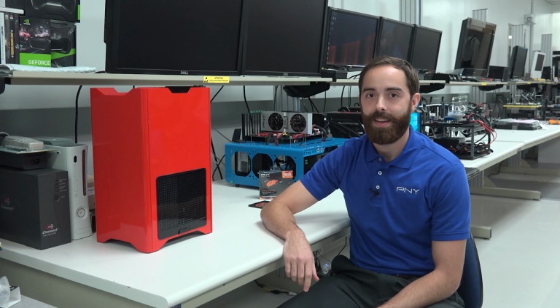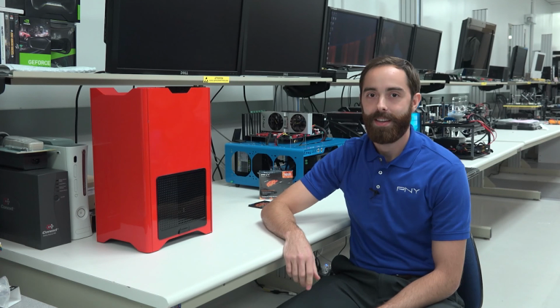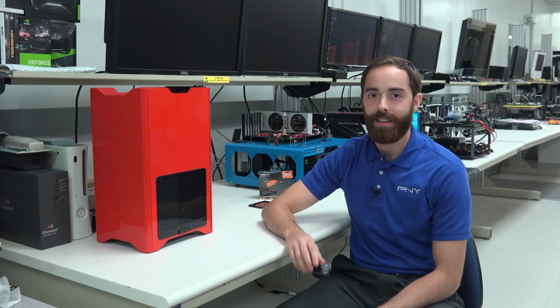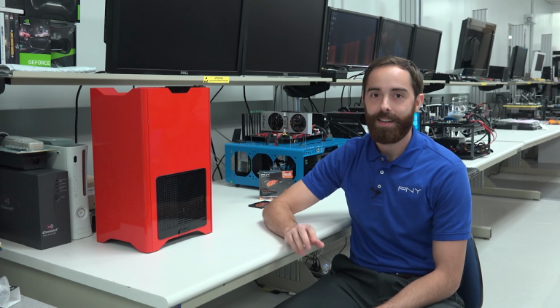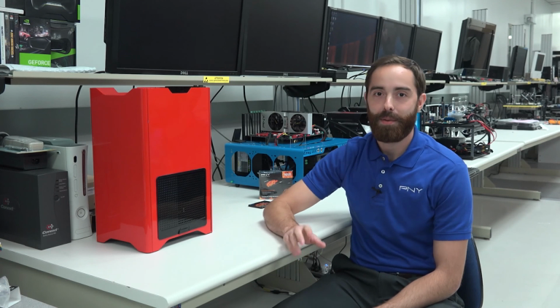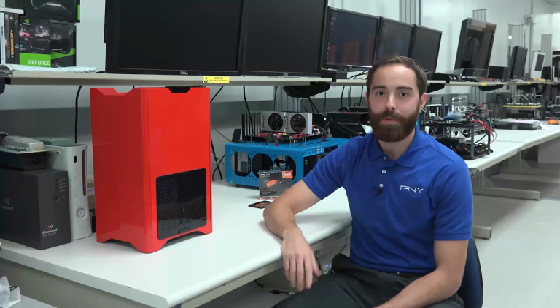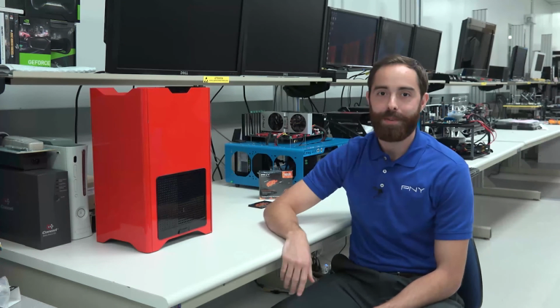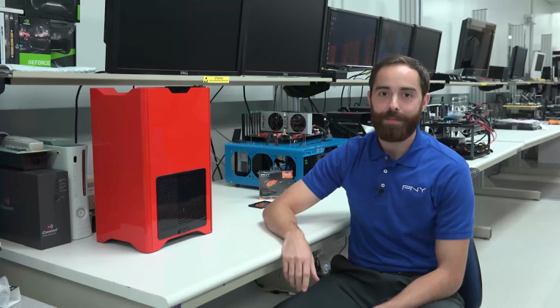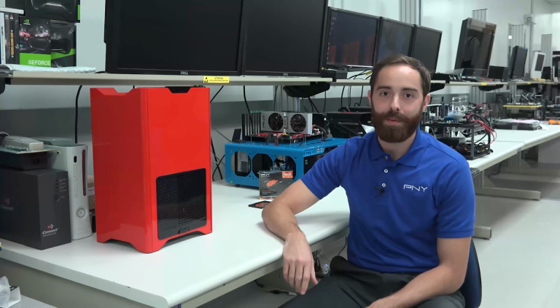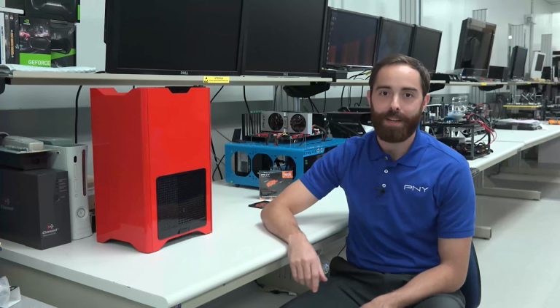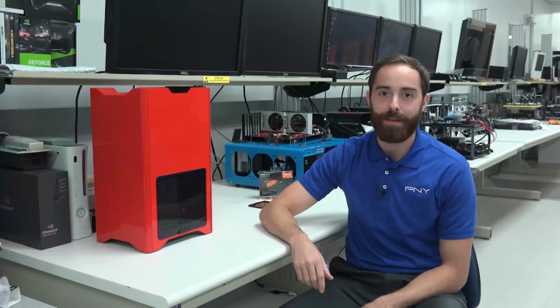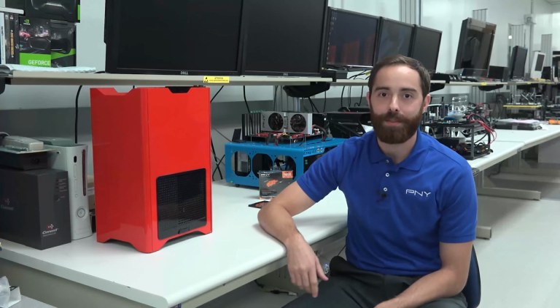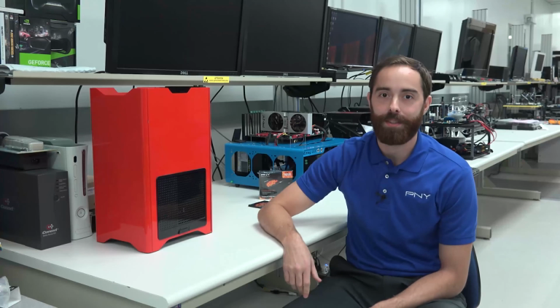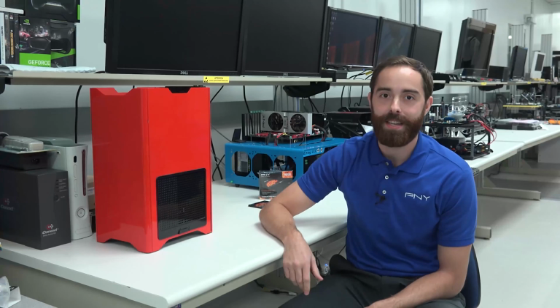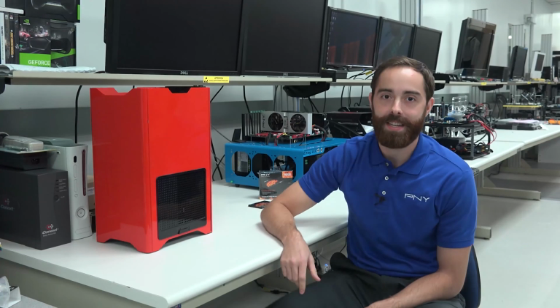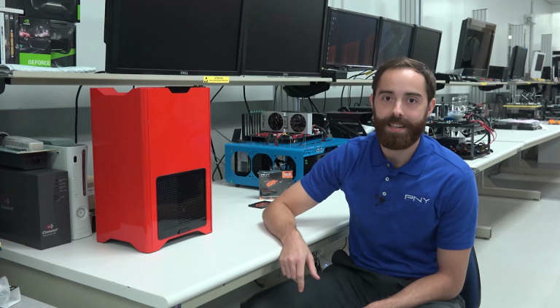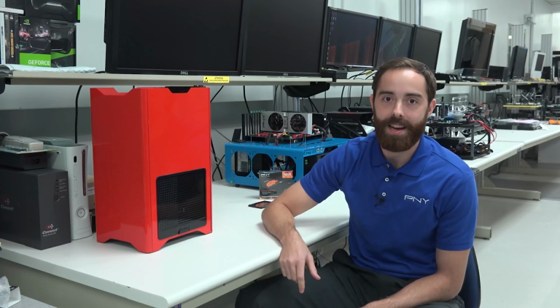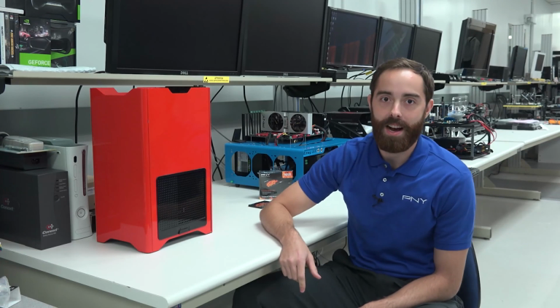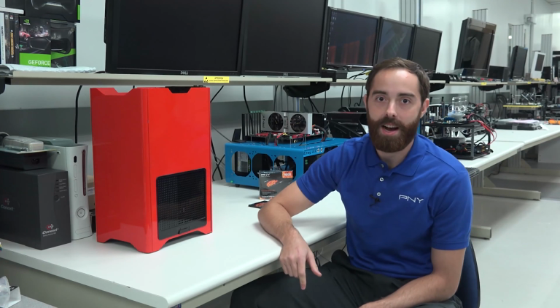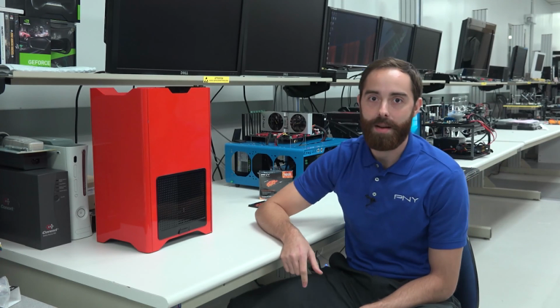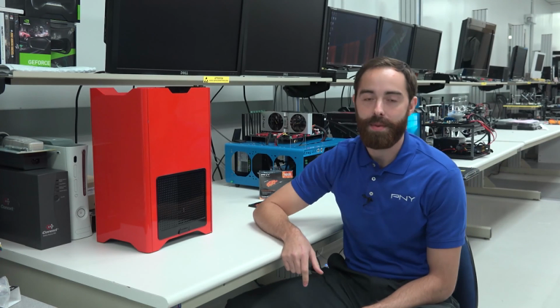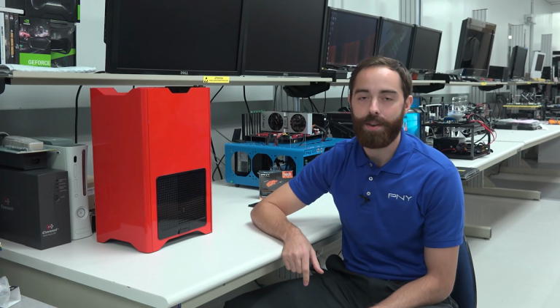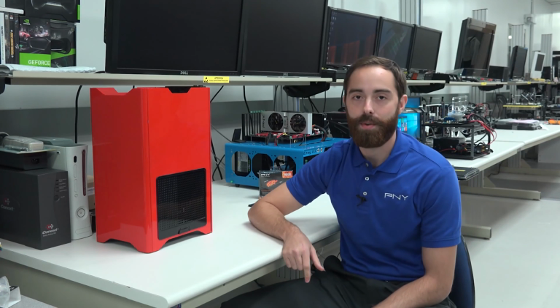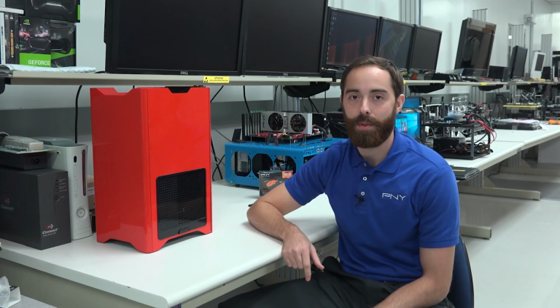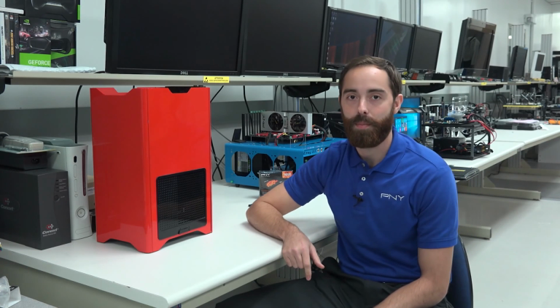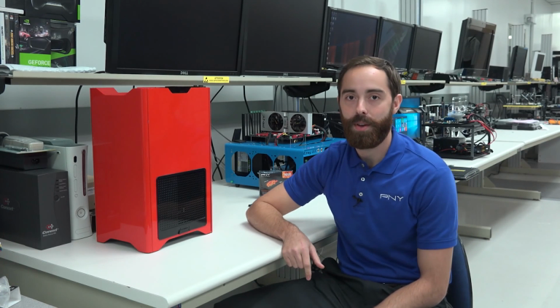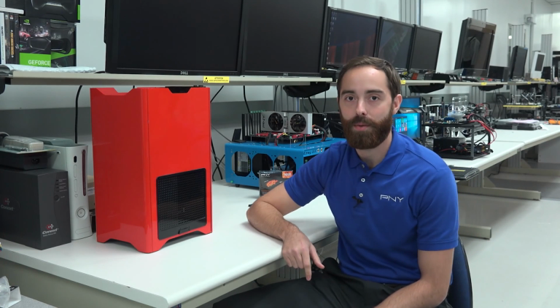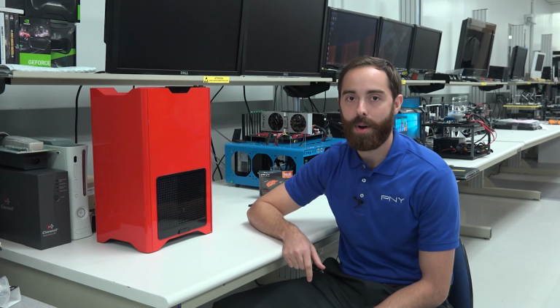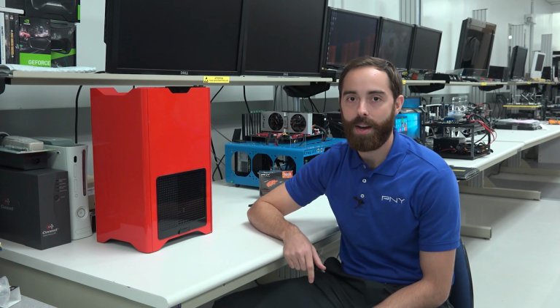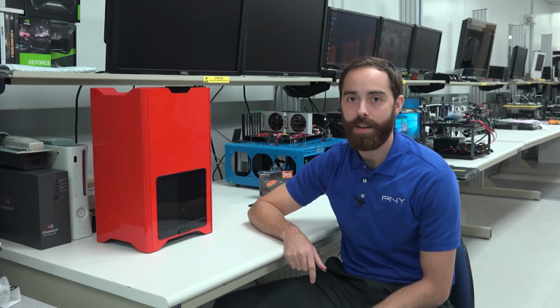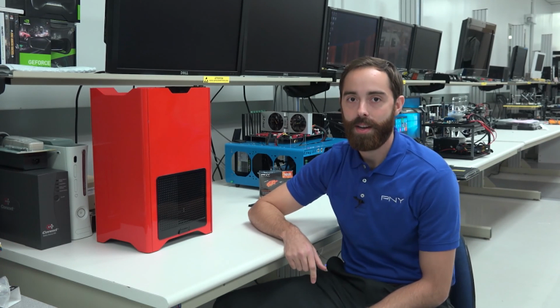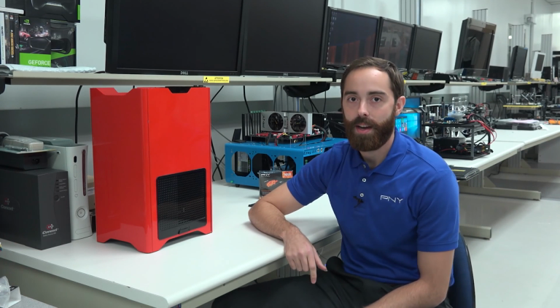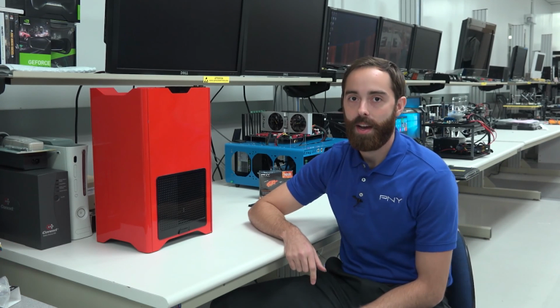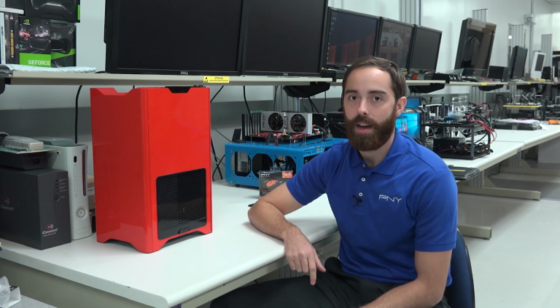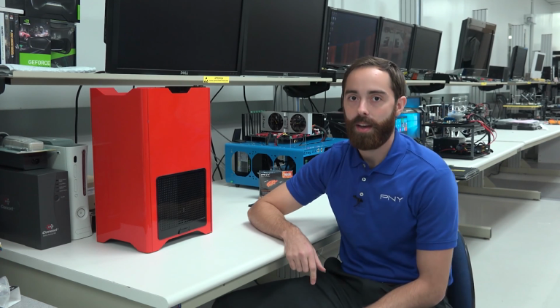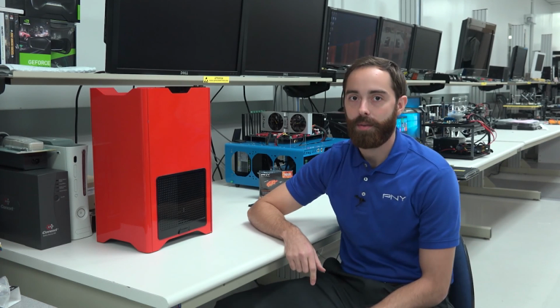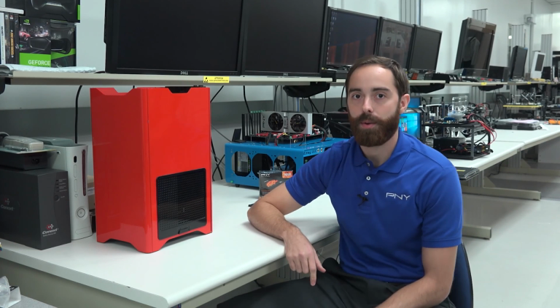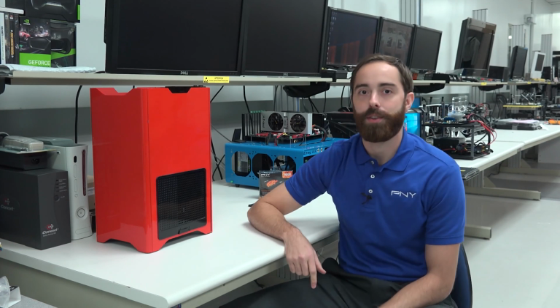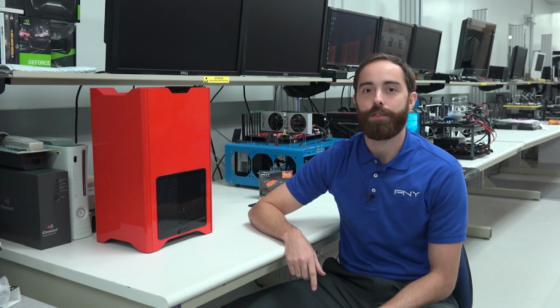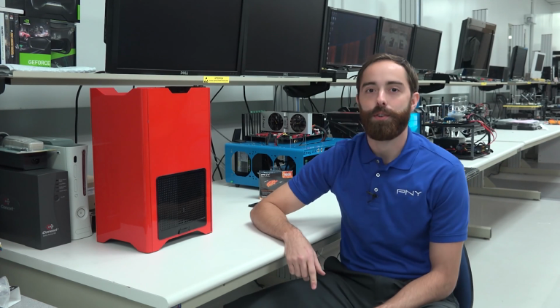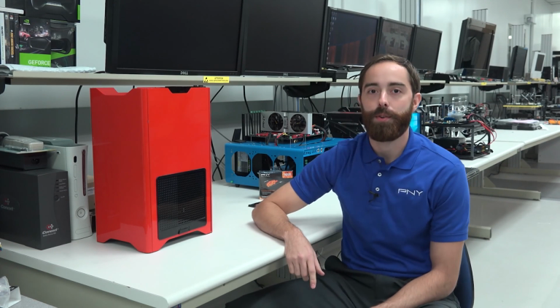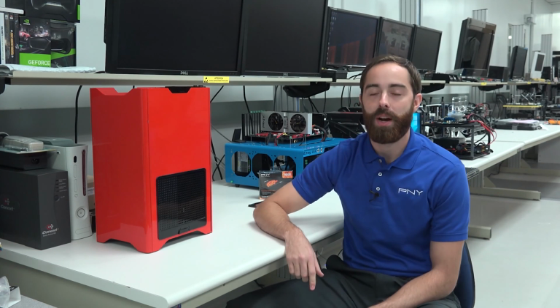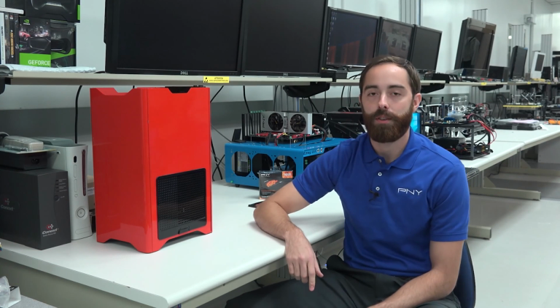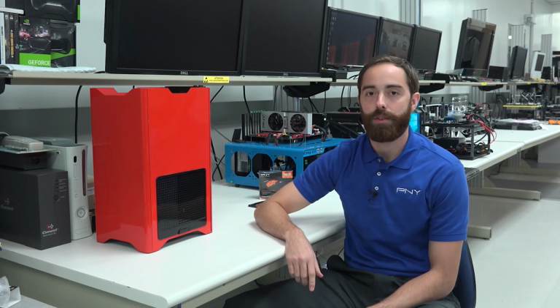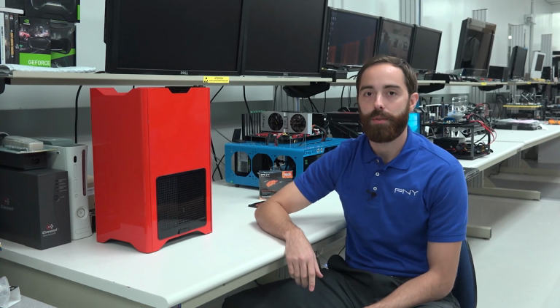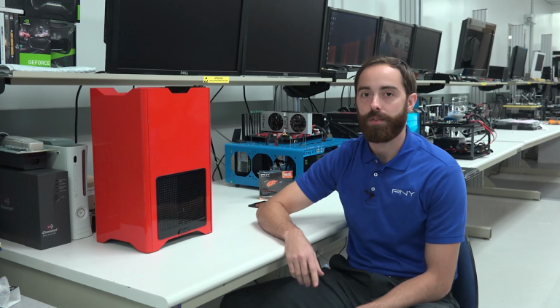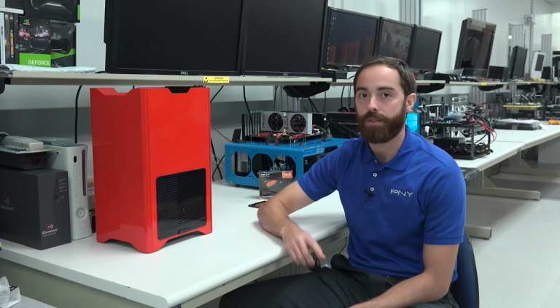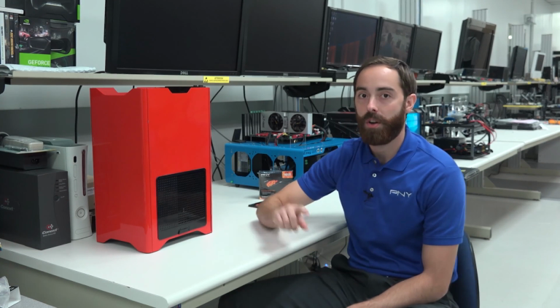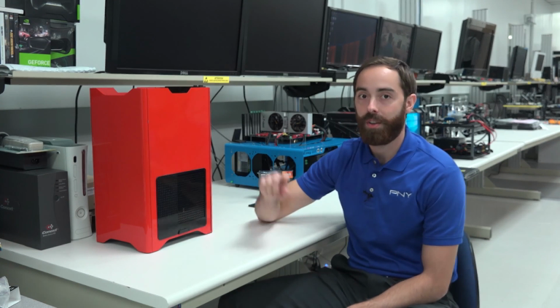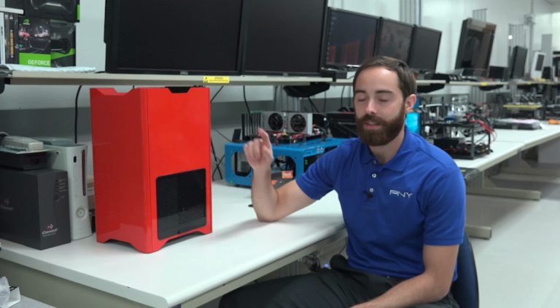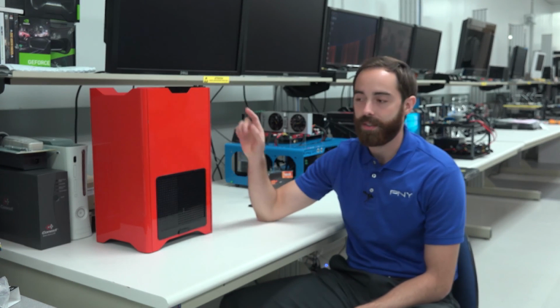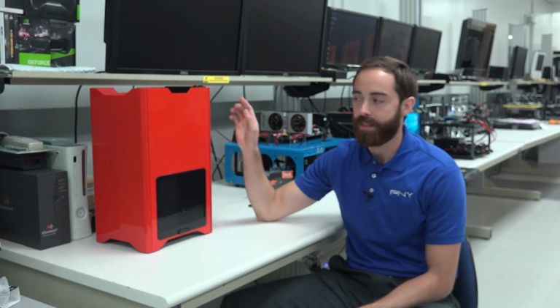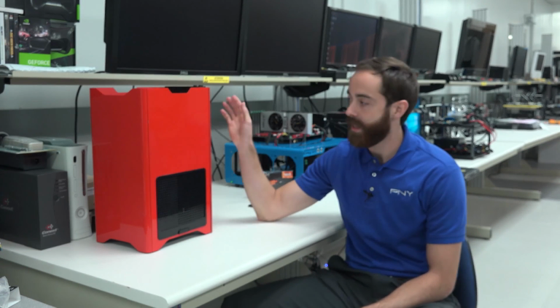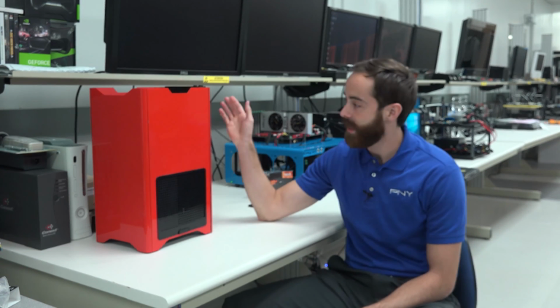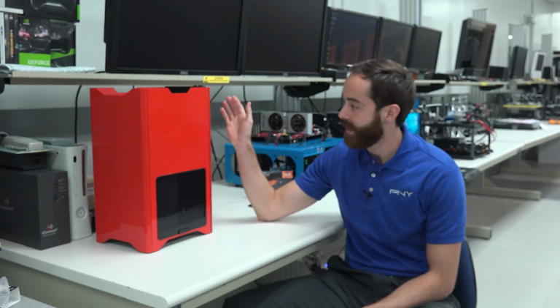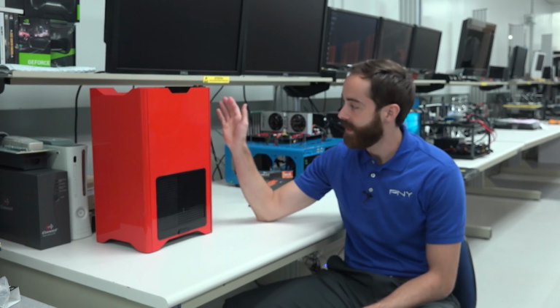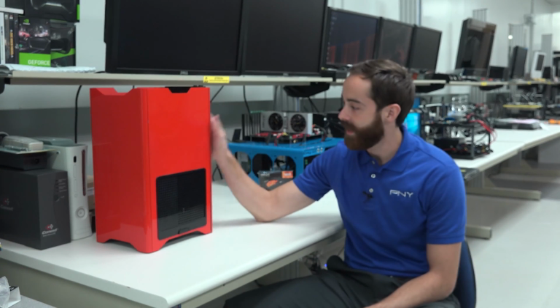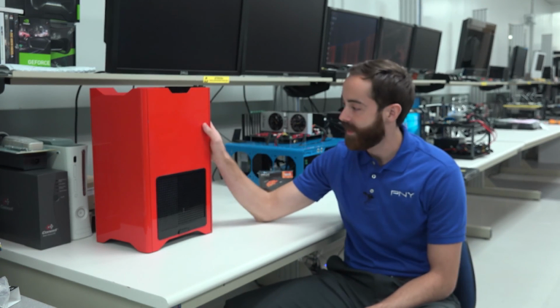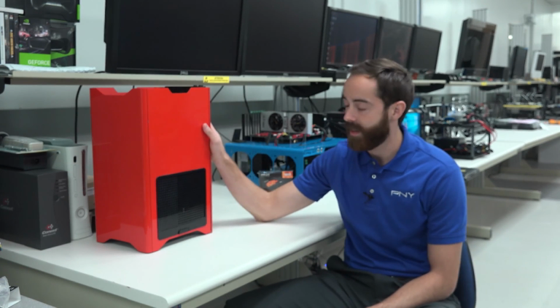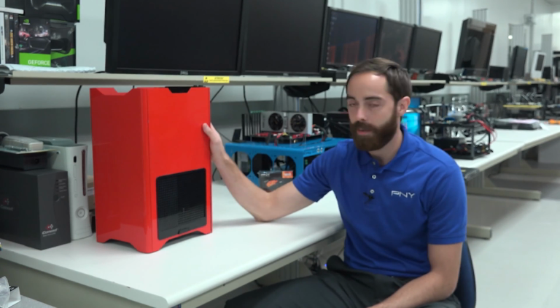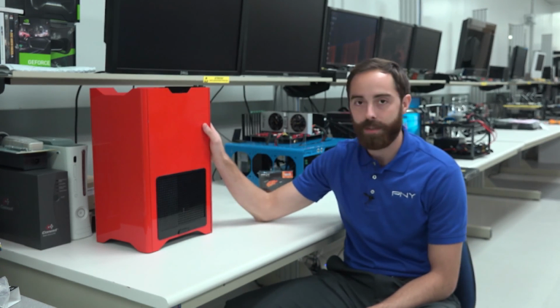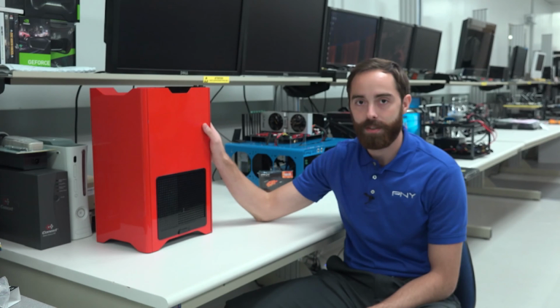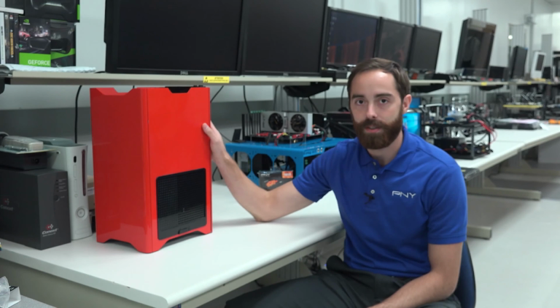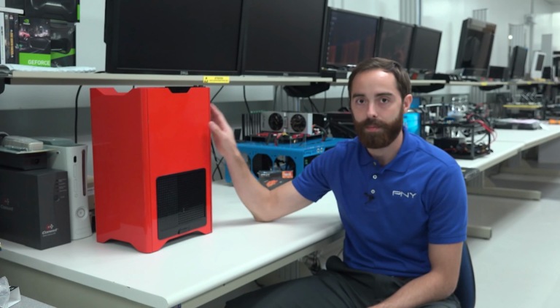Hey everyone, my name is Stan. I'm here with PNY and we're going to show you how to install an SSD in a desktop system.